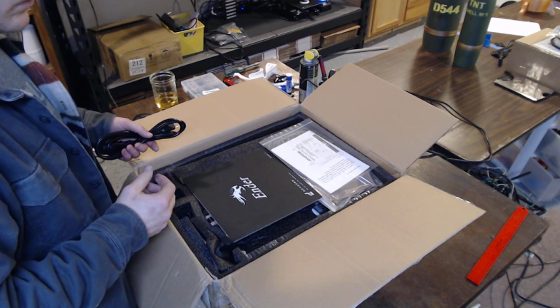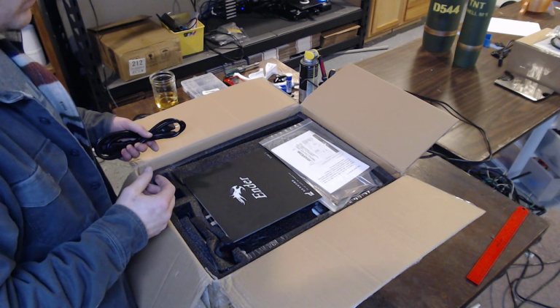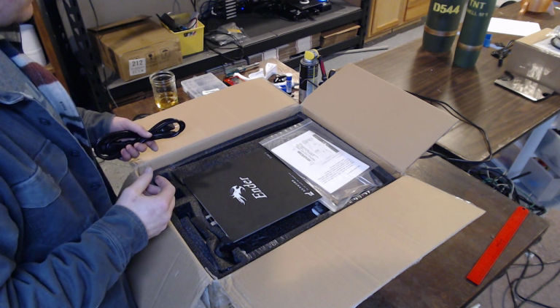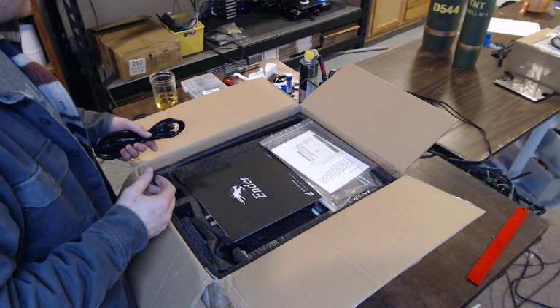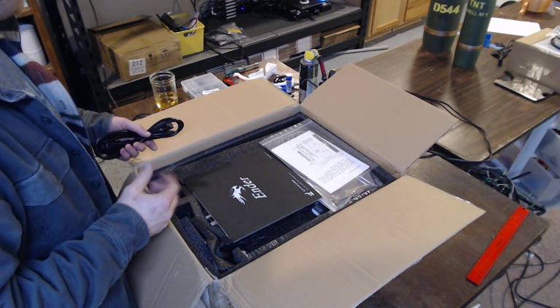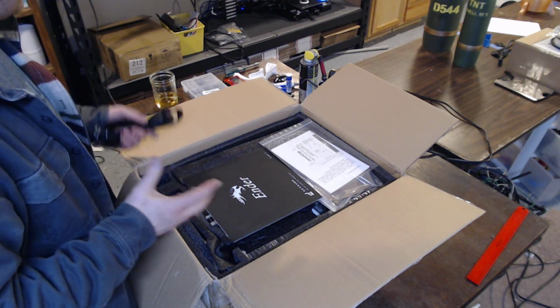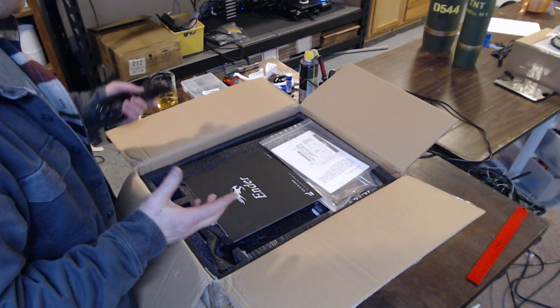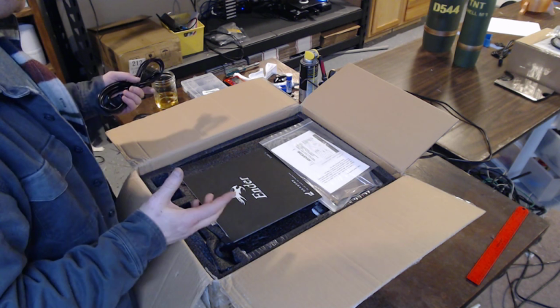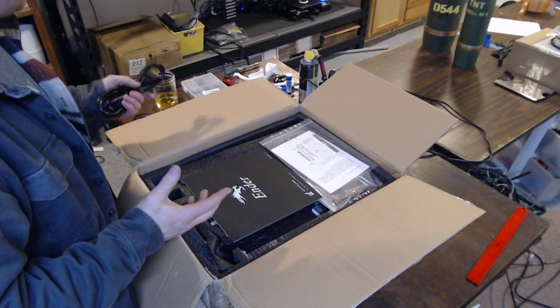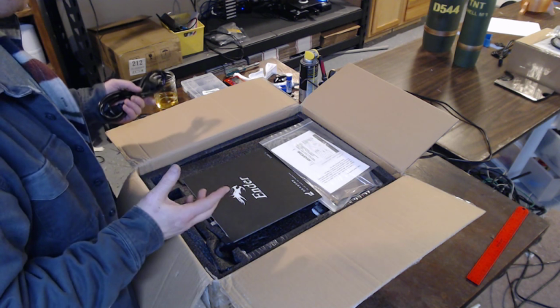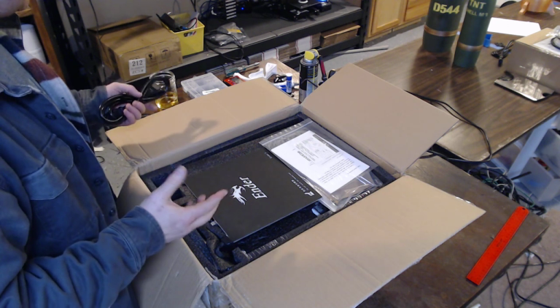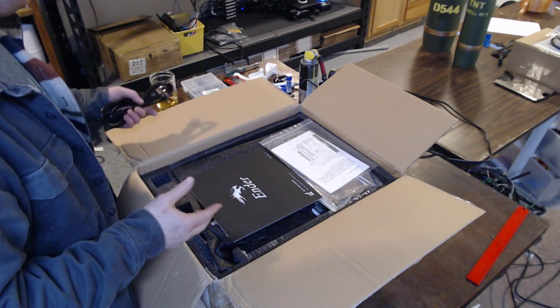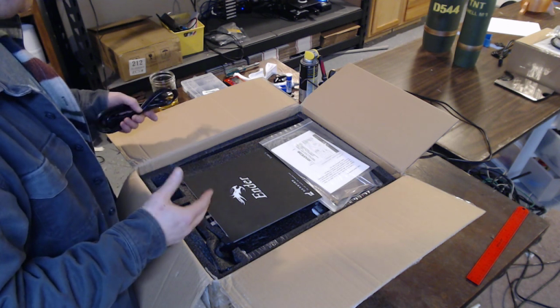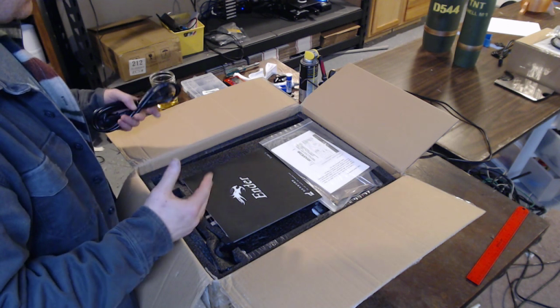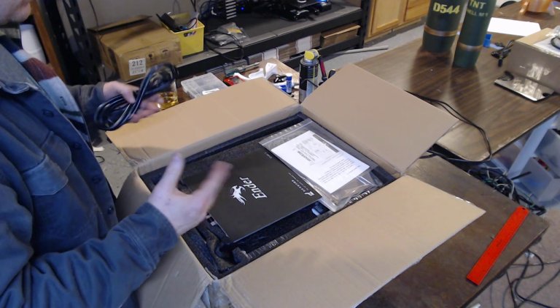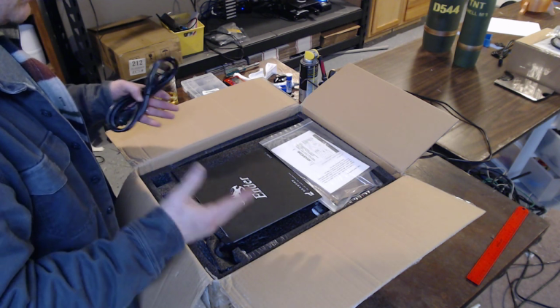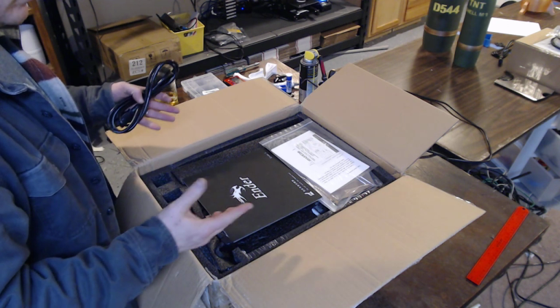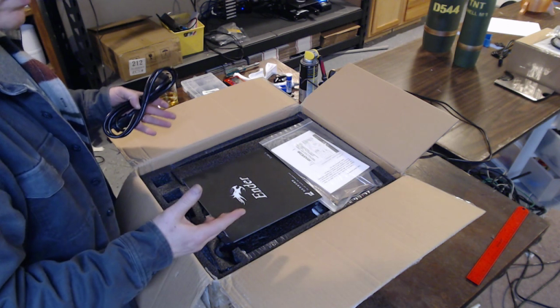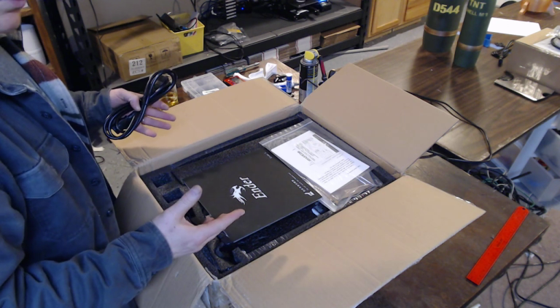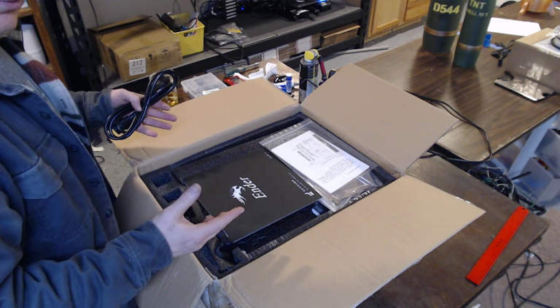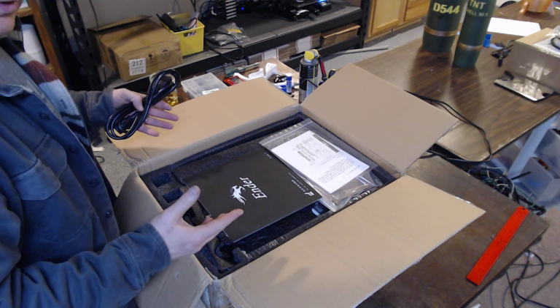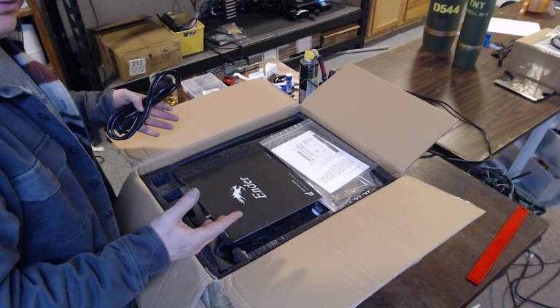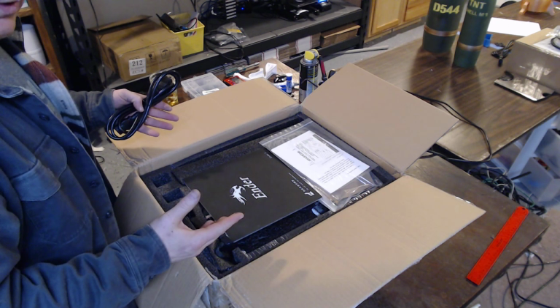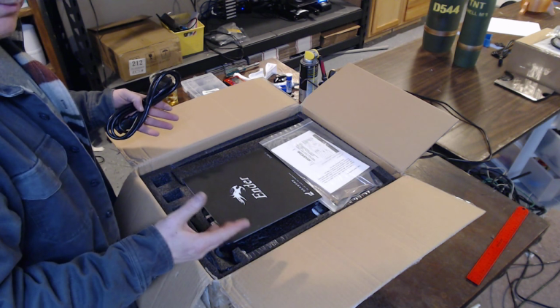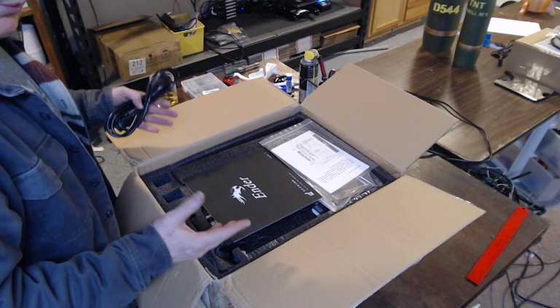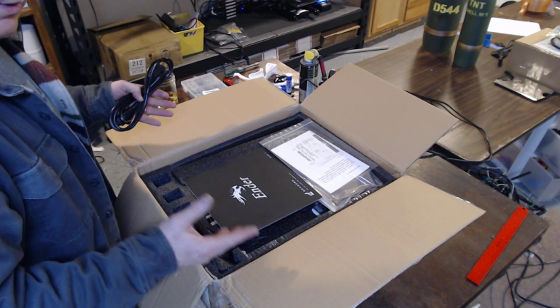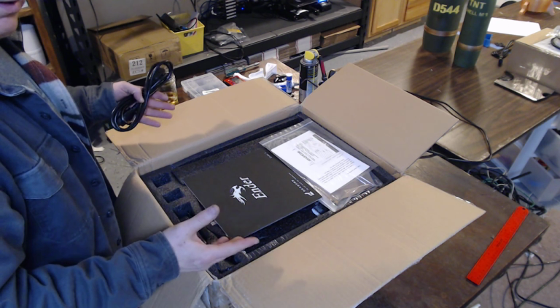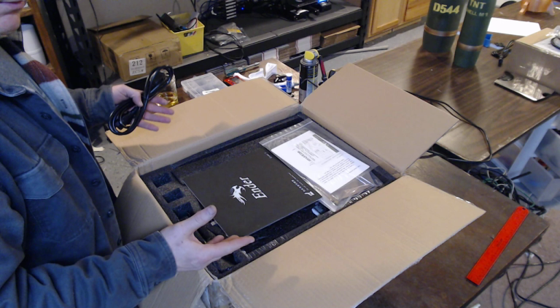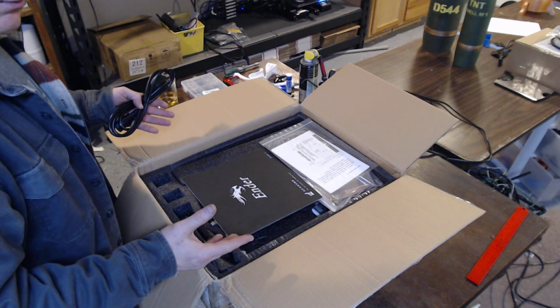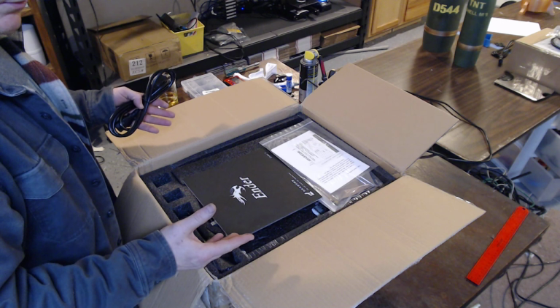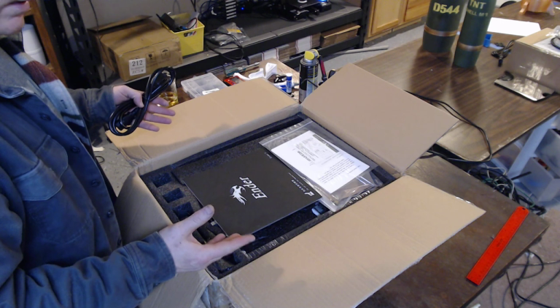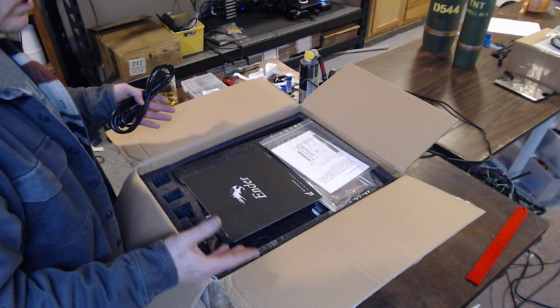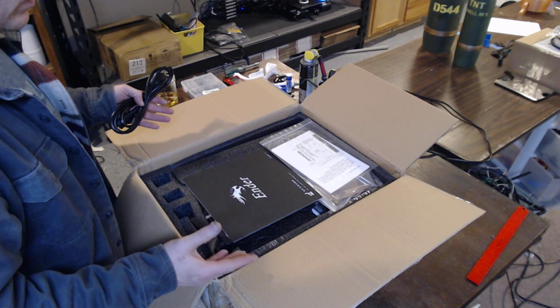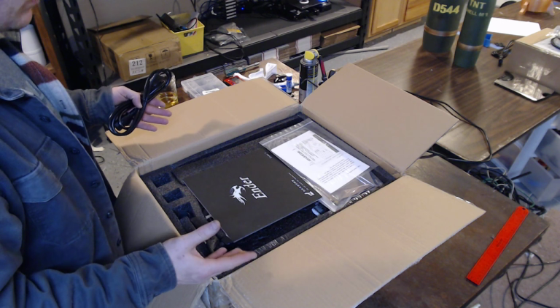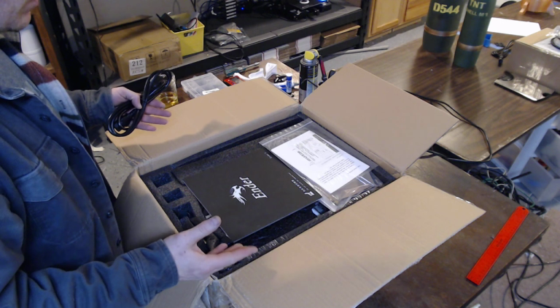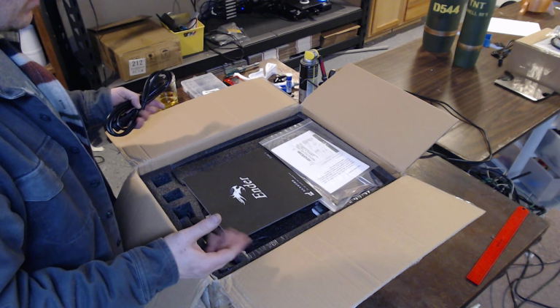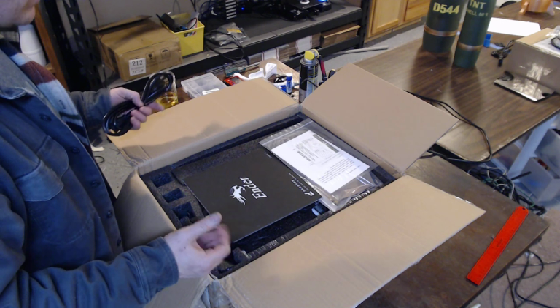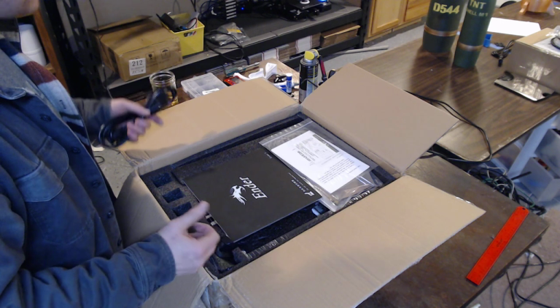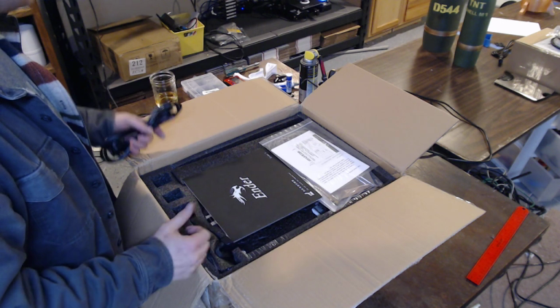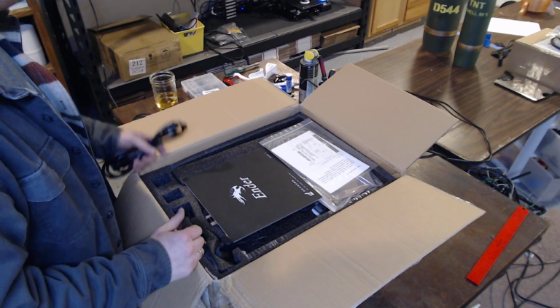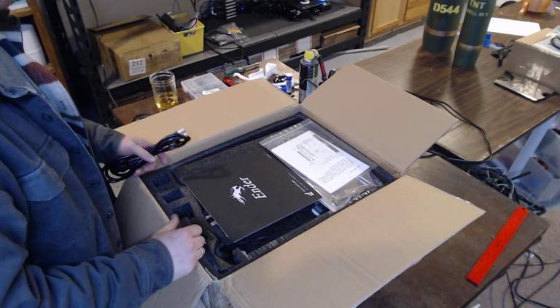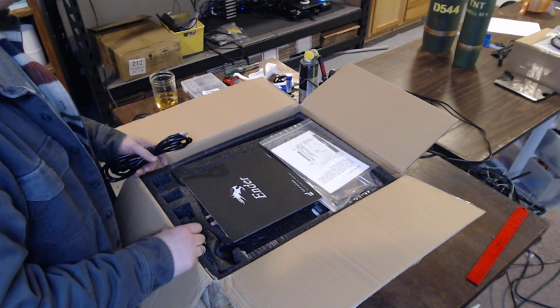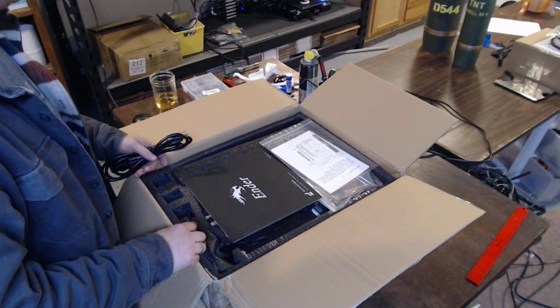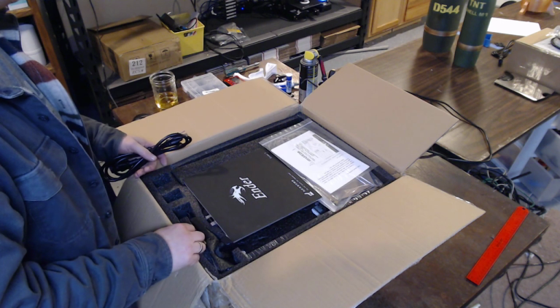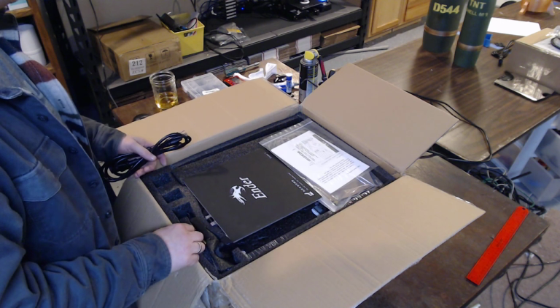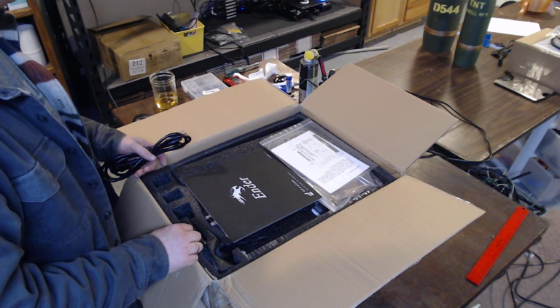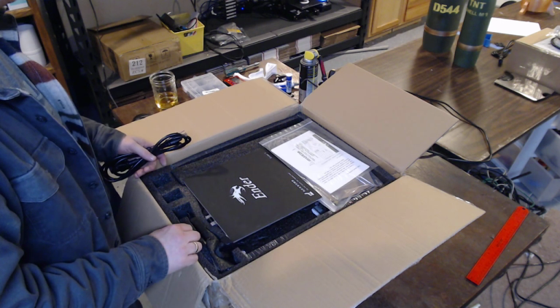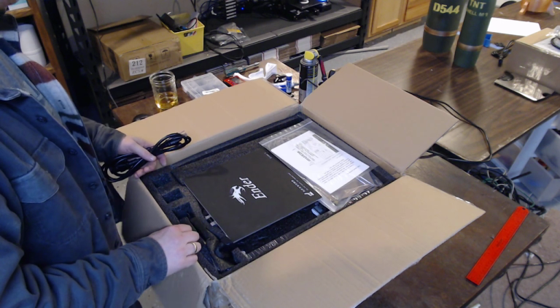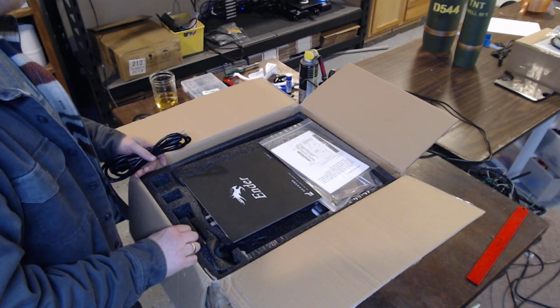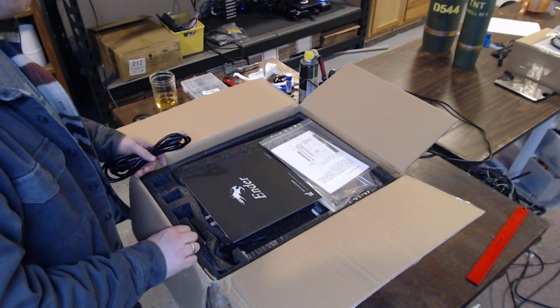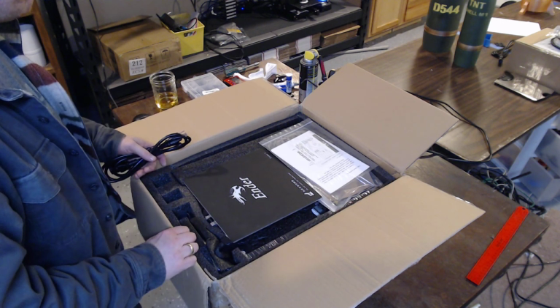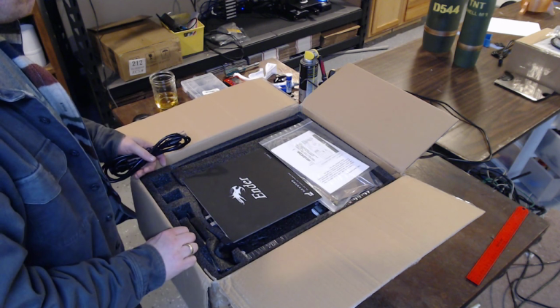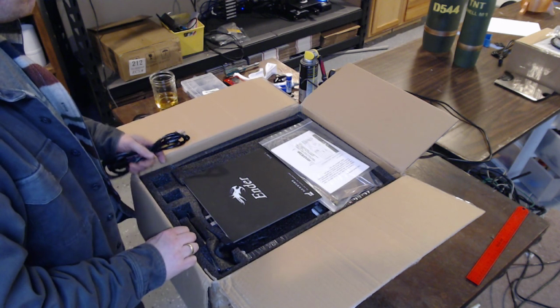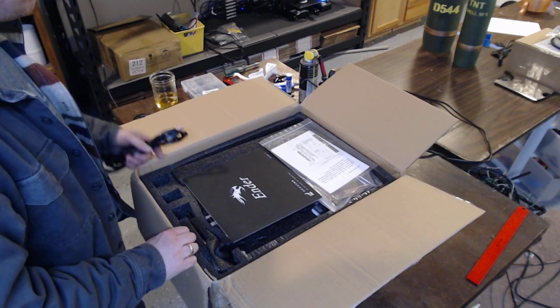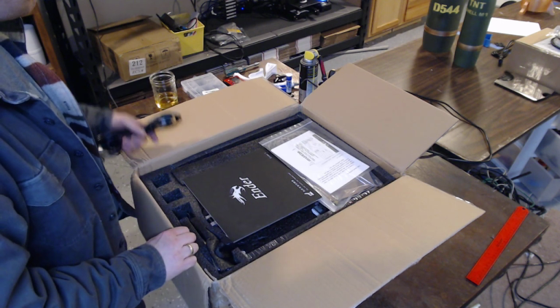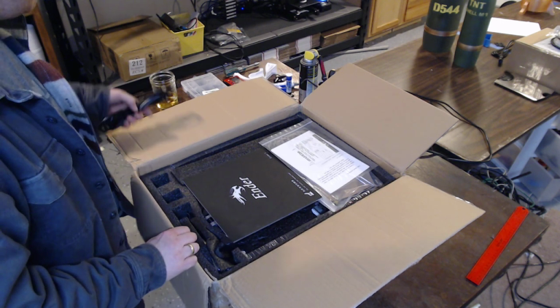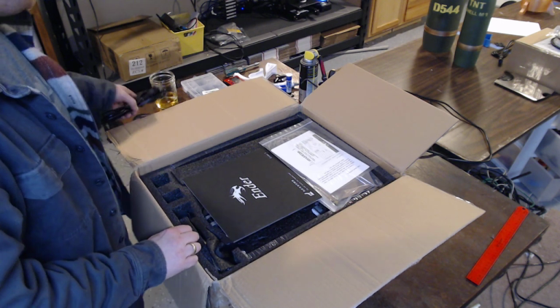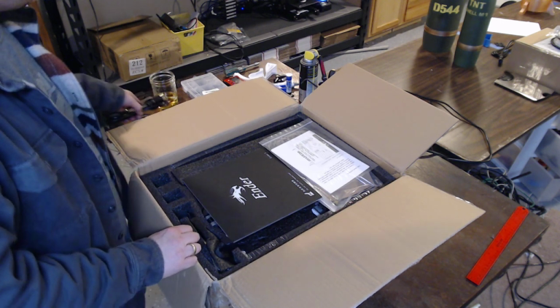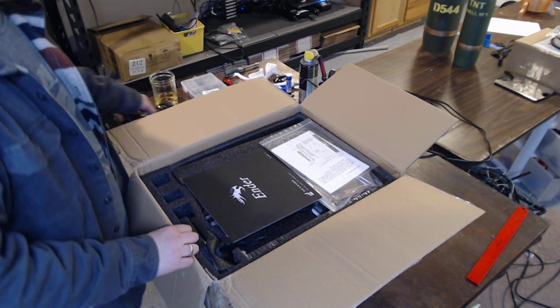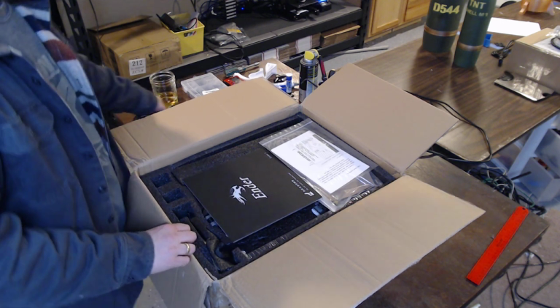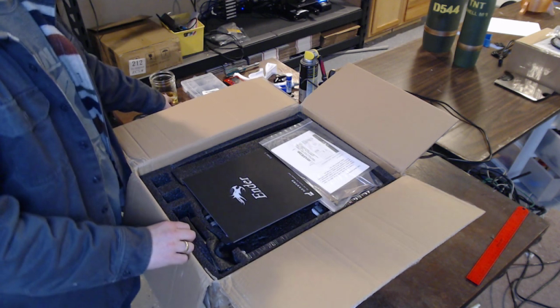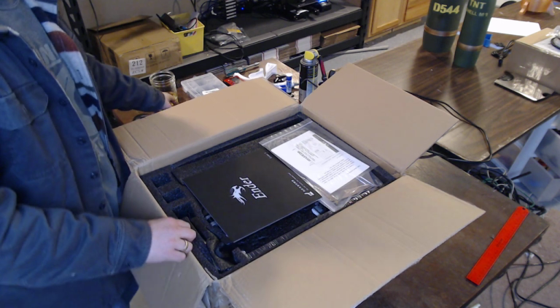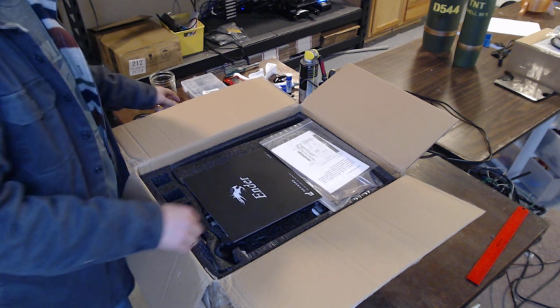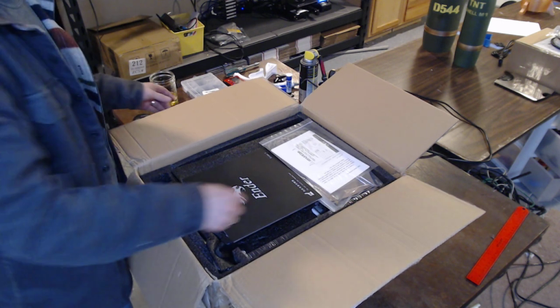So we are going to build one. I'll show you the tweaks that I put in right out of the box, and we'll make this thing work.